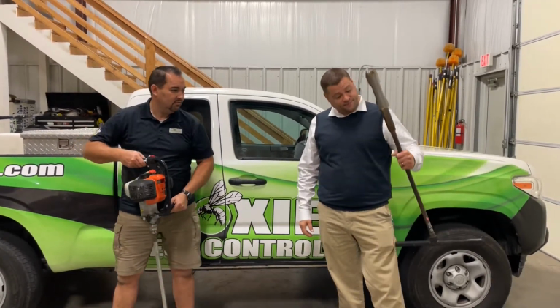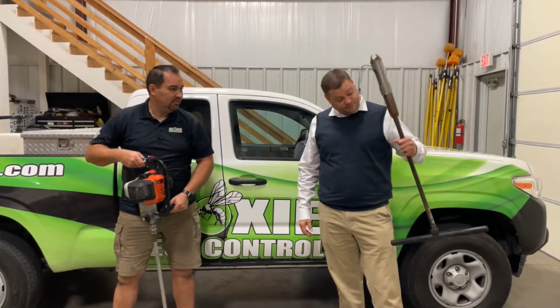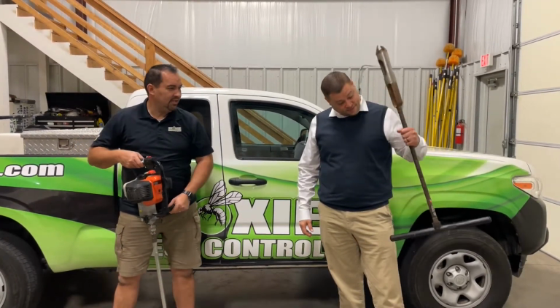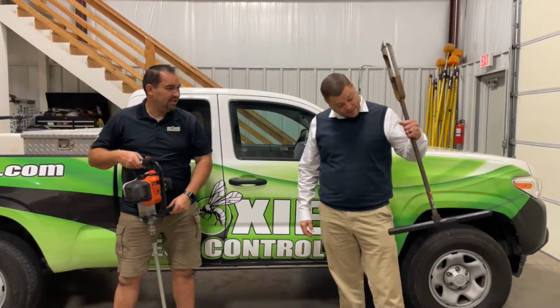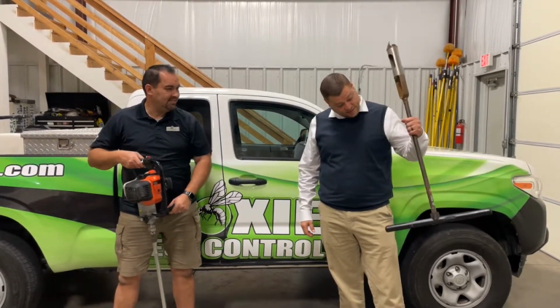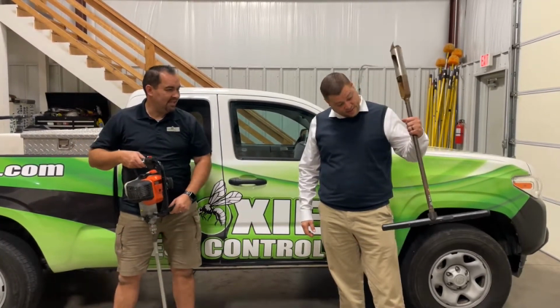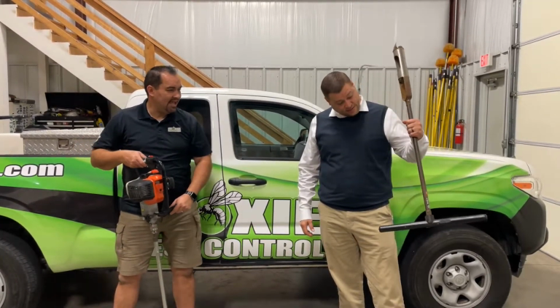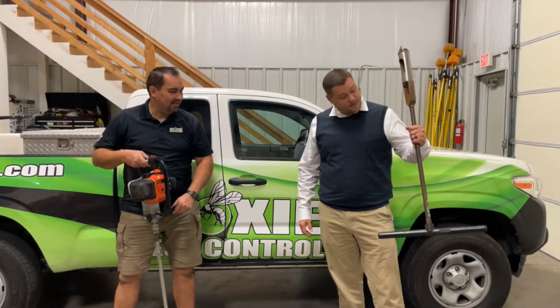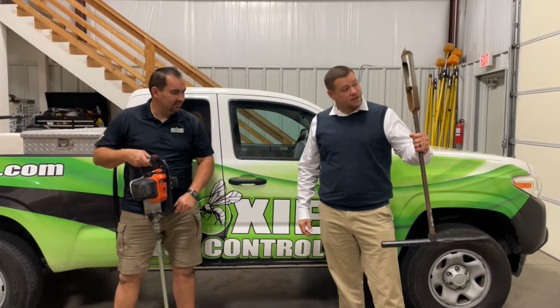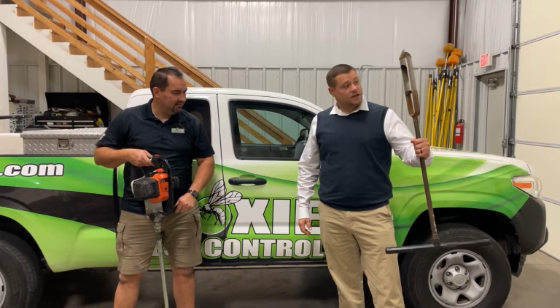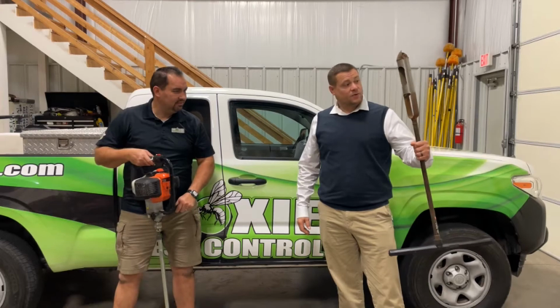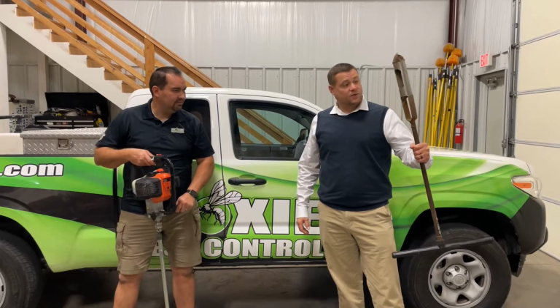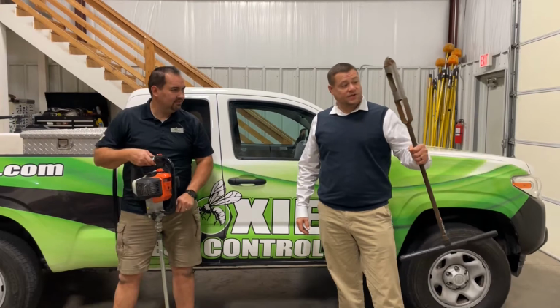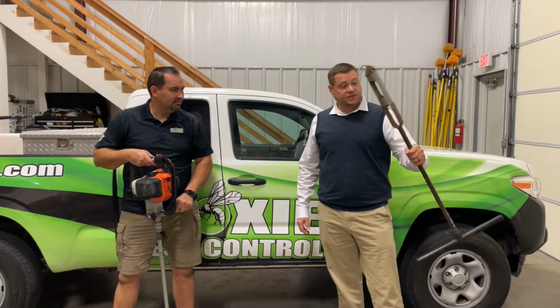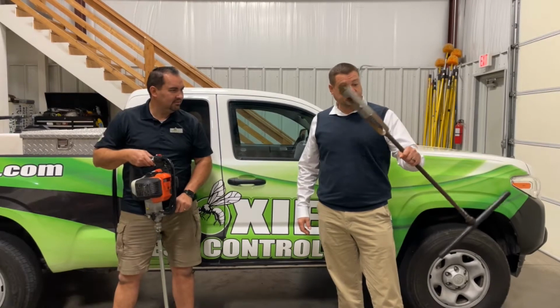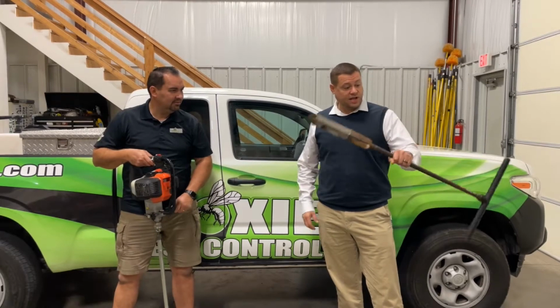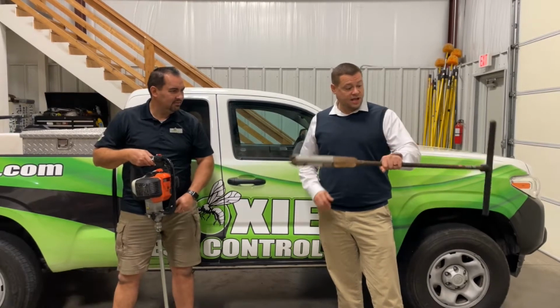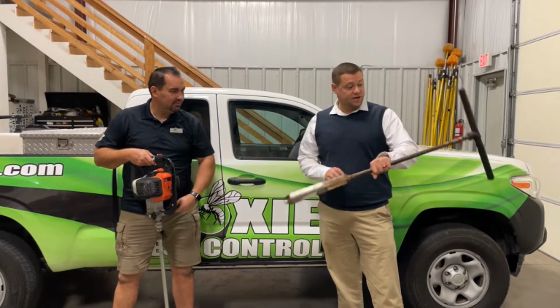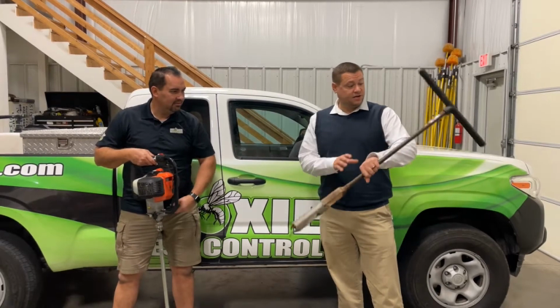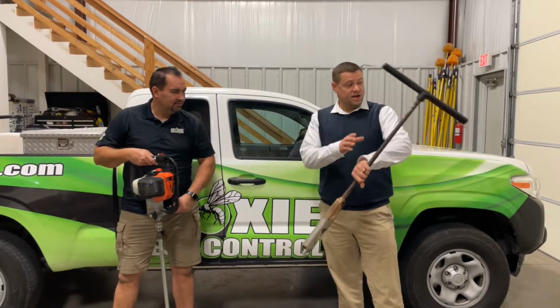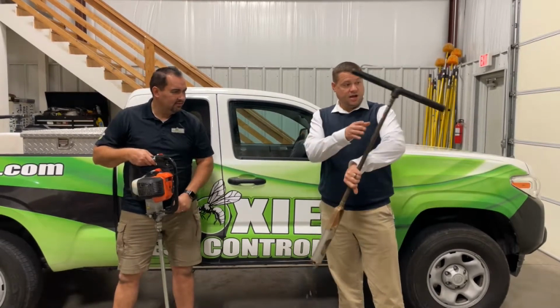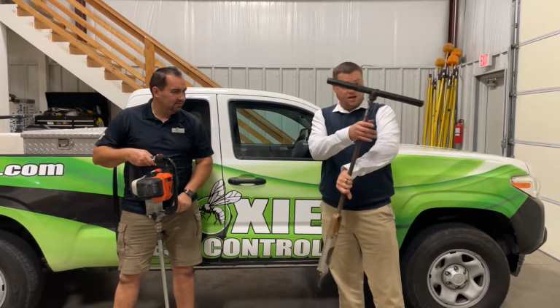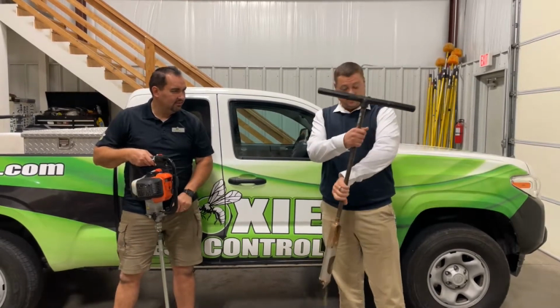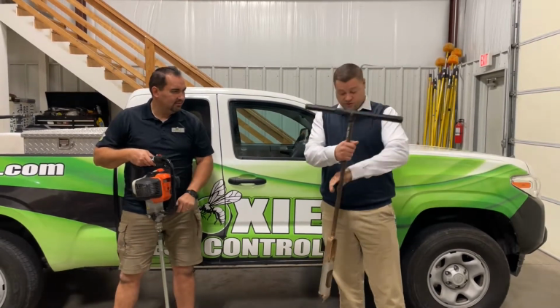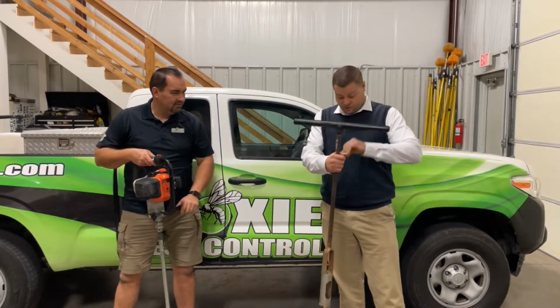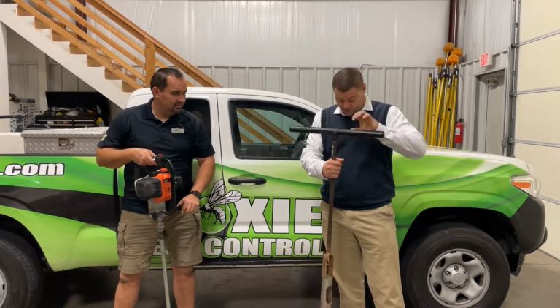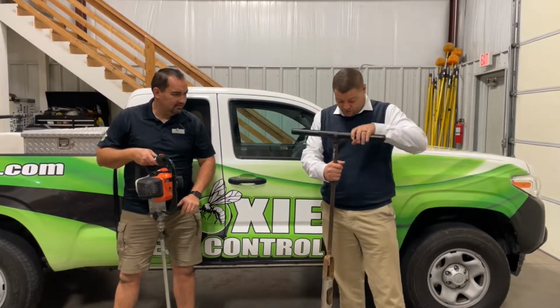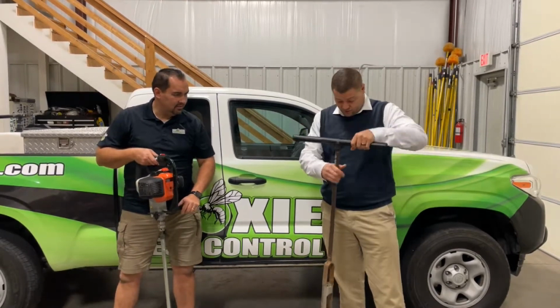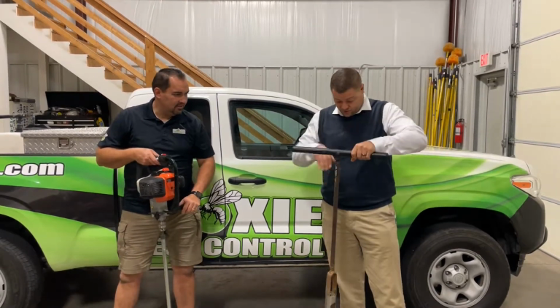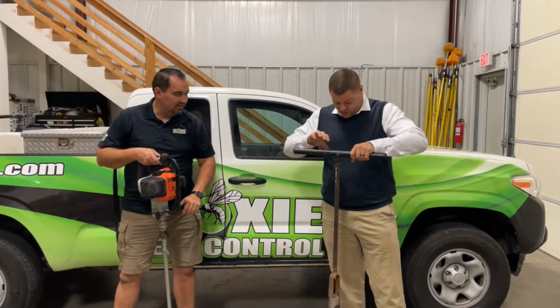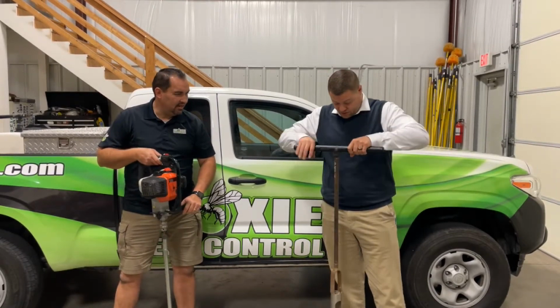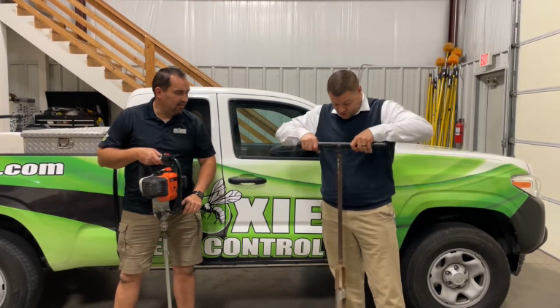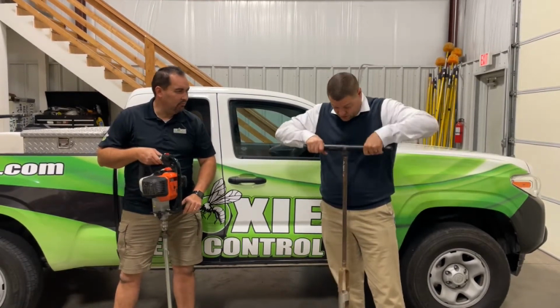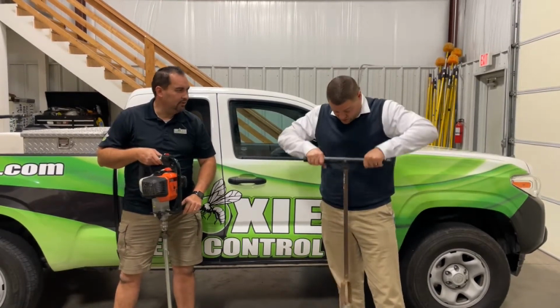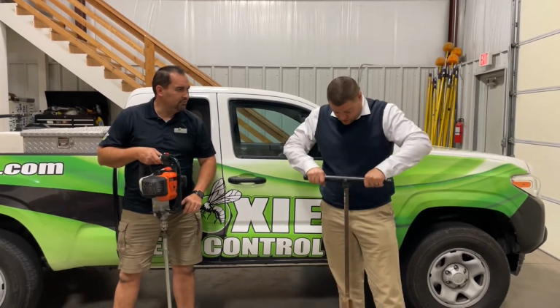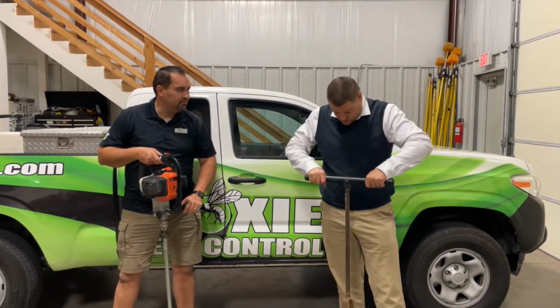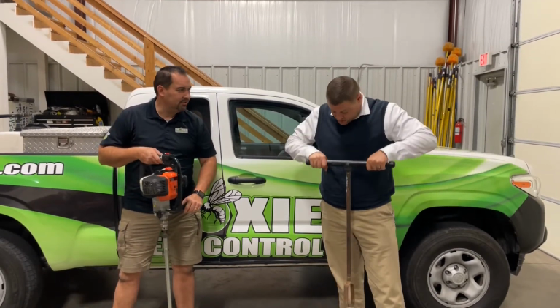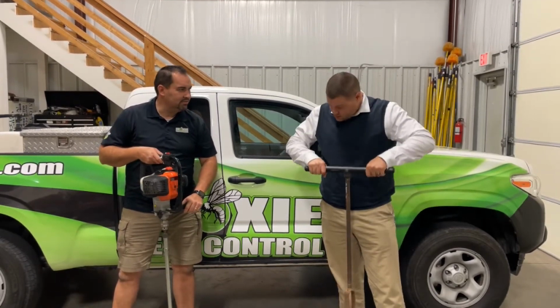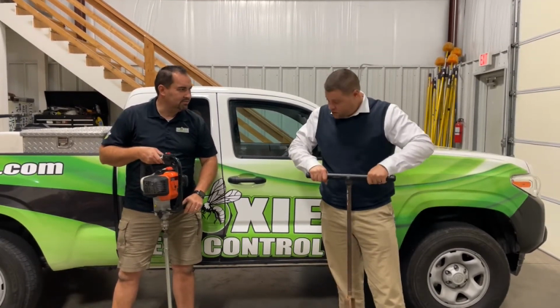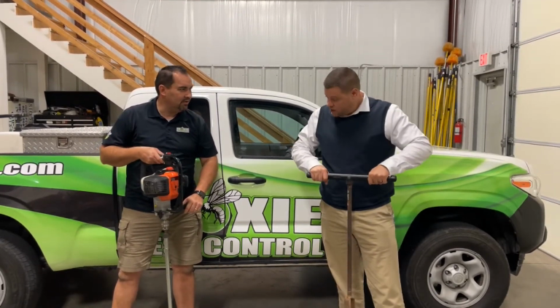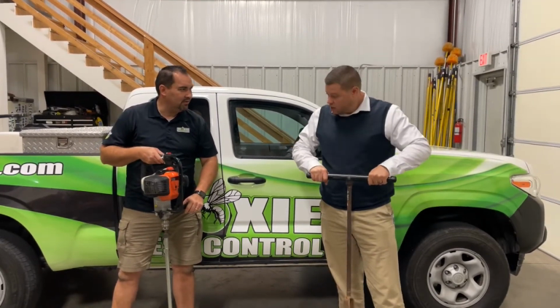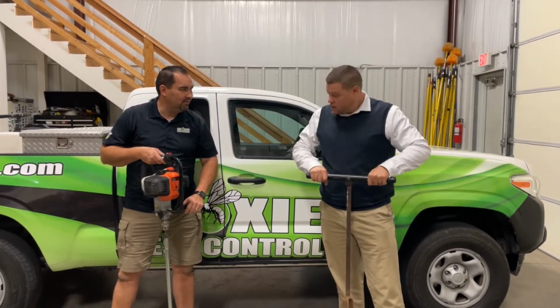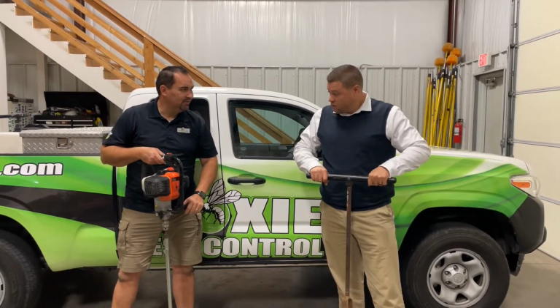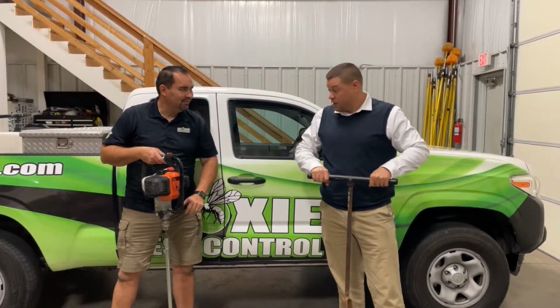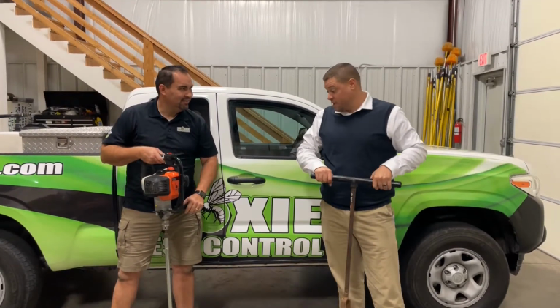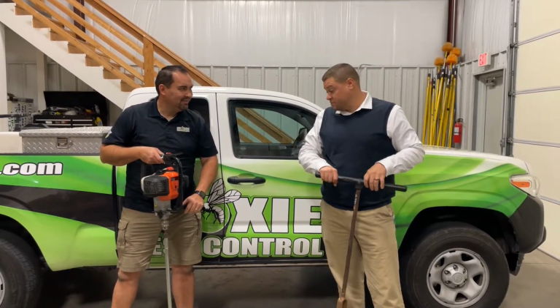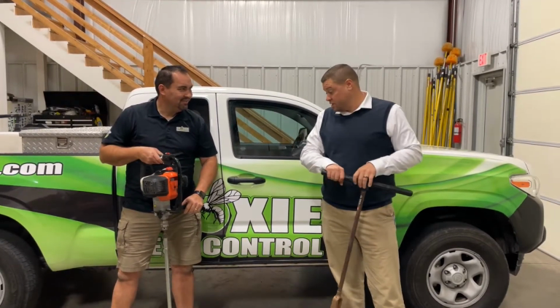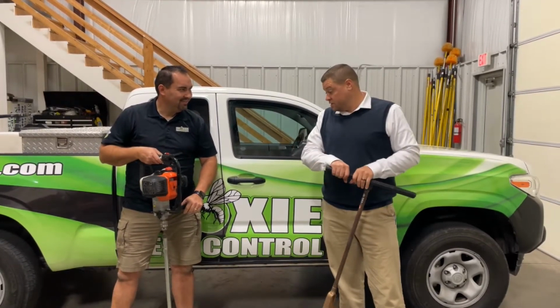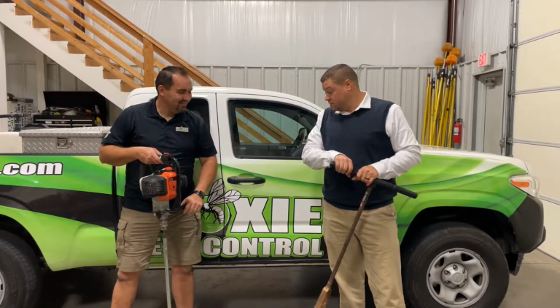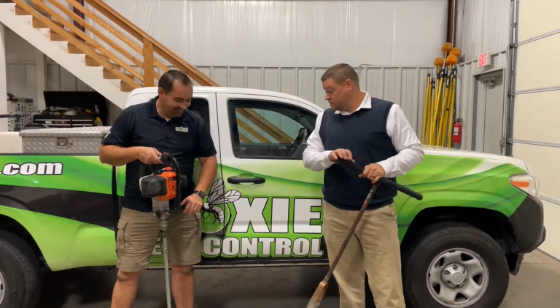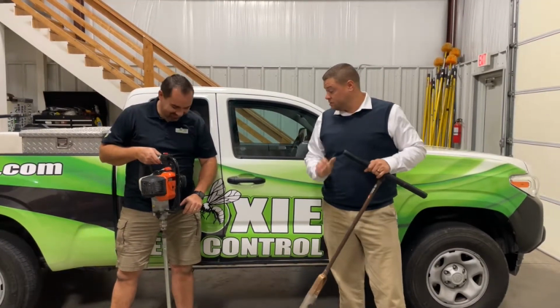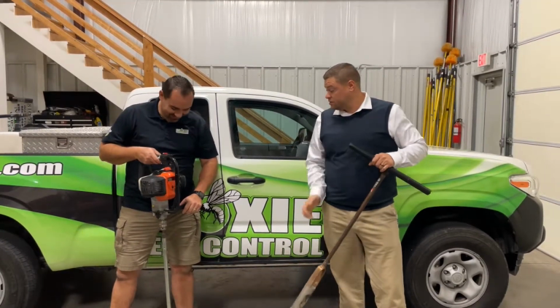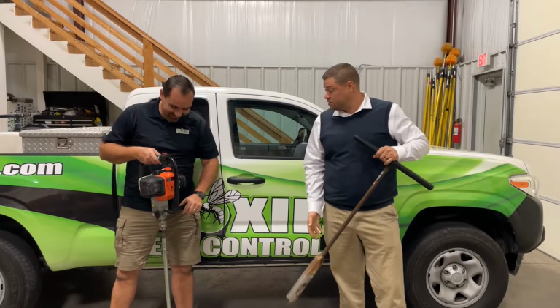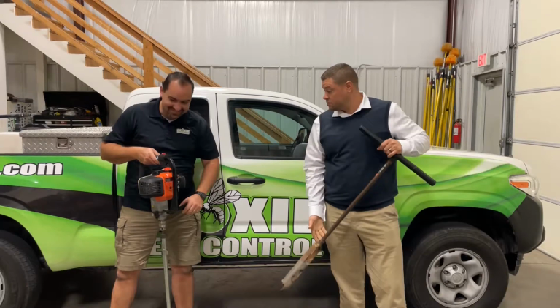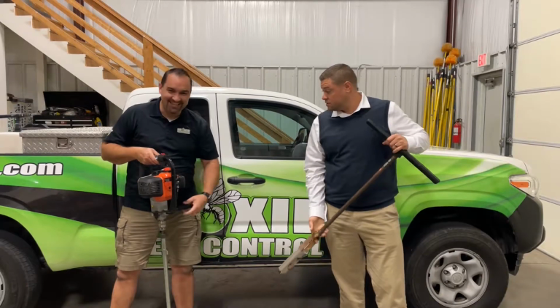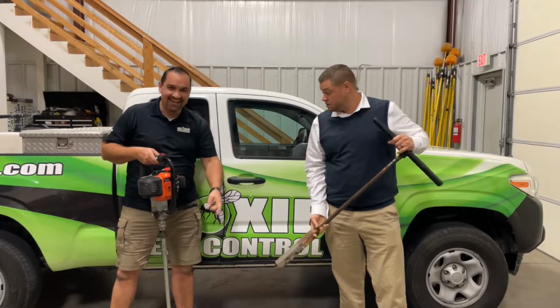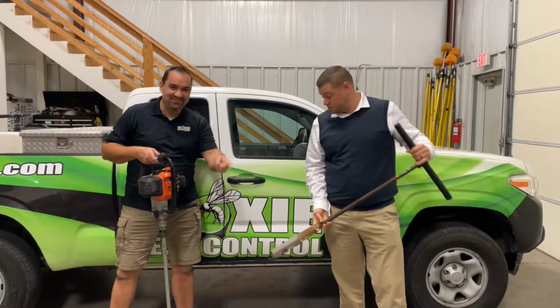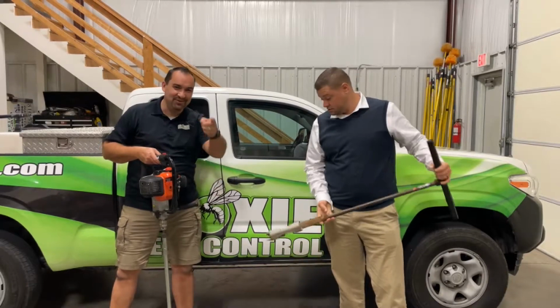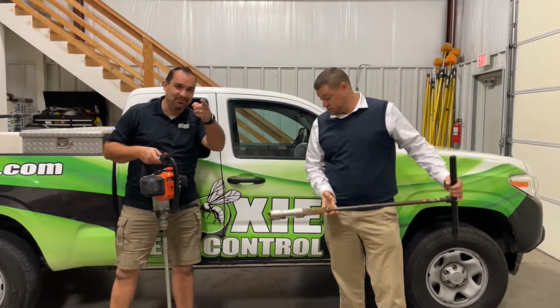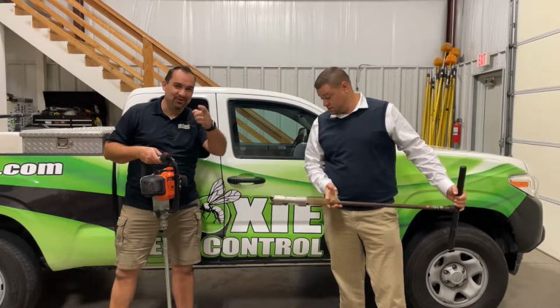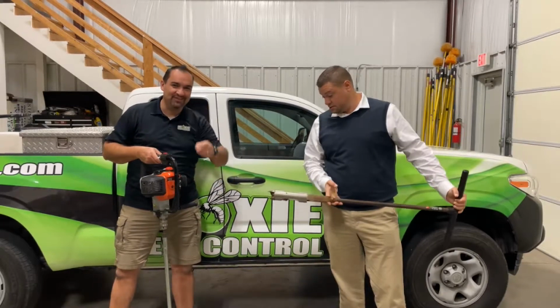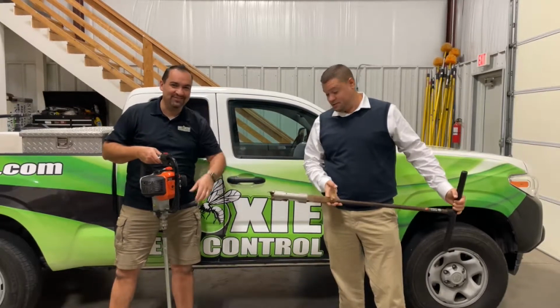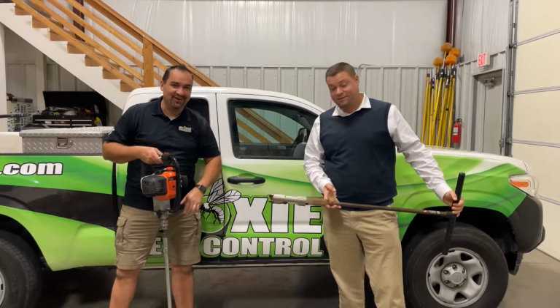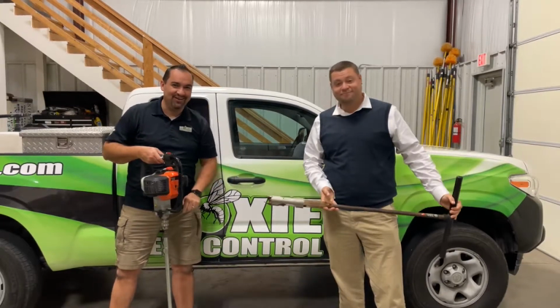What the heck is that? Well, this is a hand drill. I got a real drill, so. Well, I am jealous. Stay tuned, we'll get started.